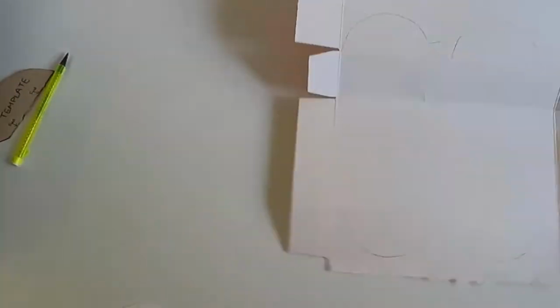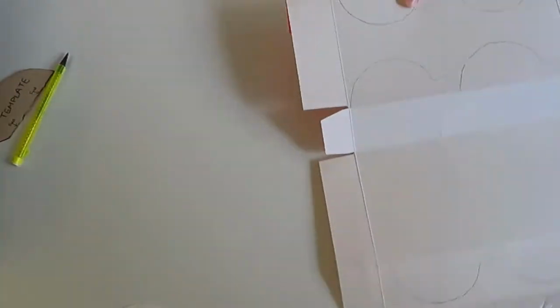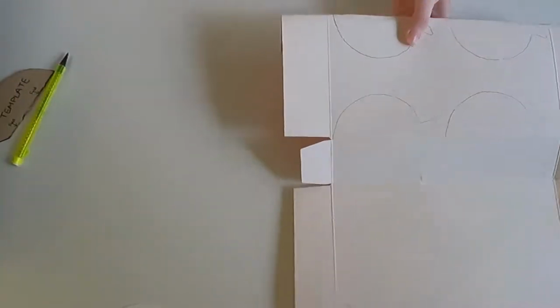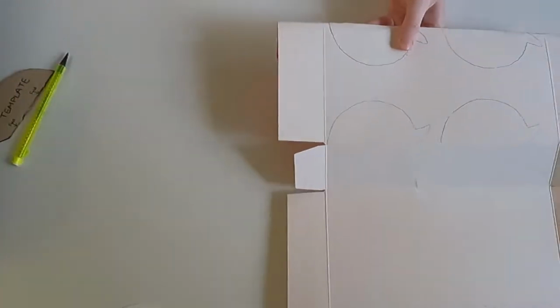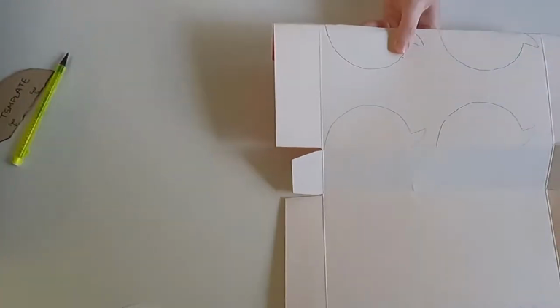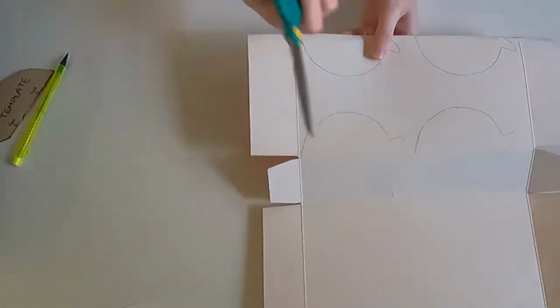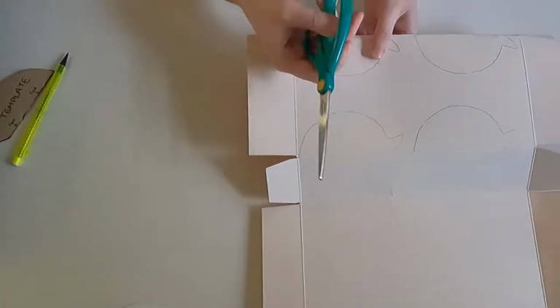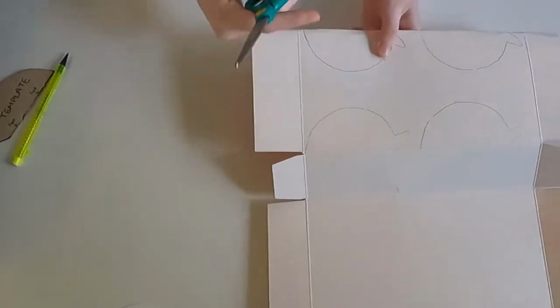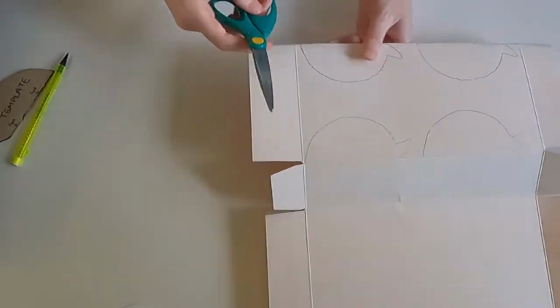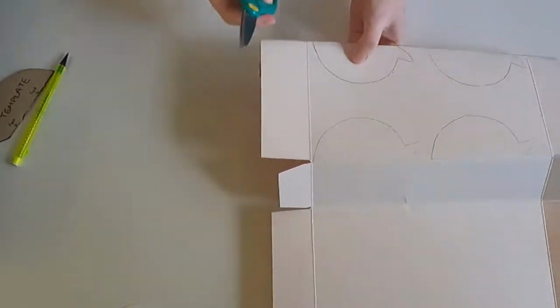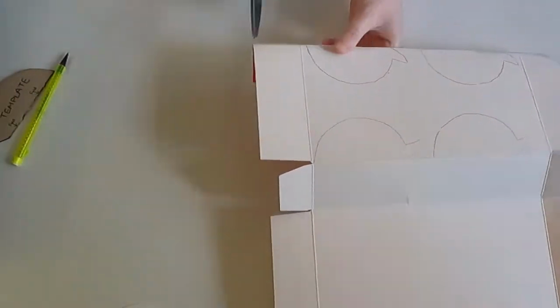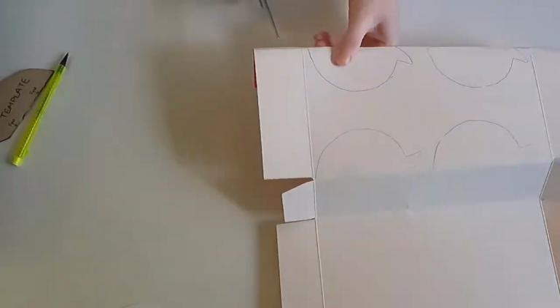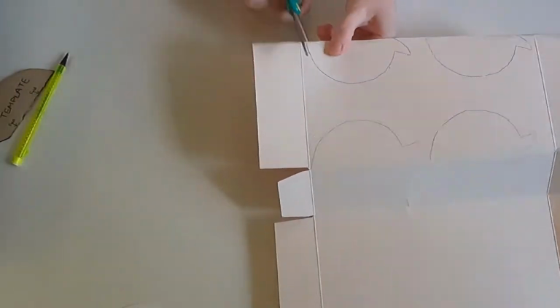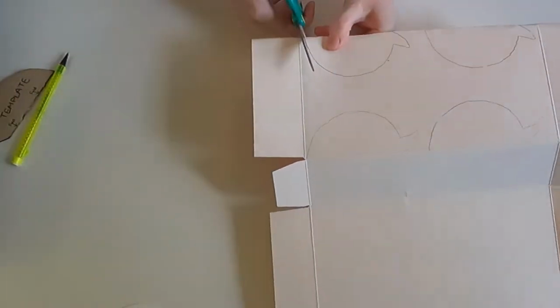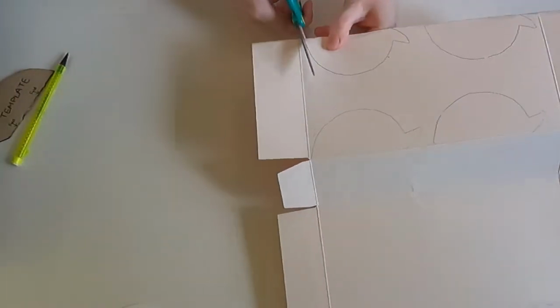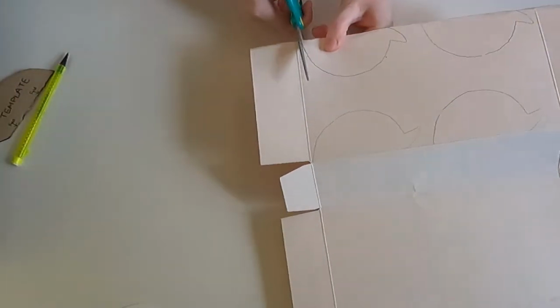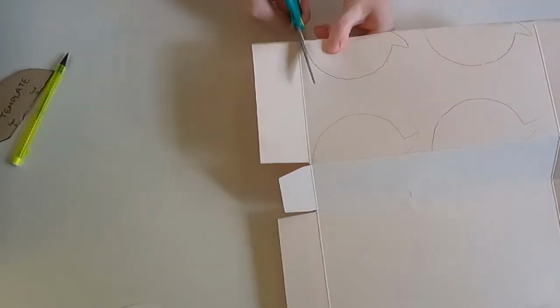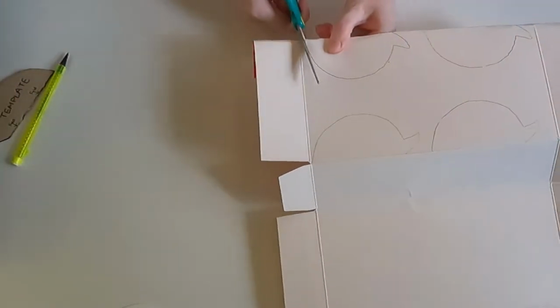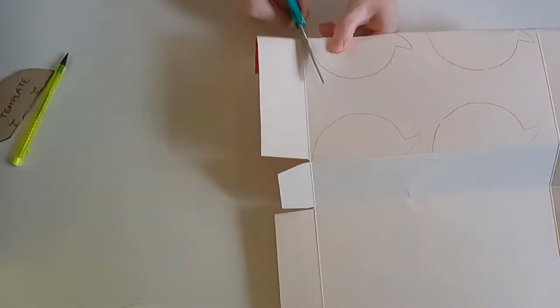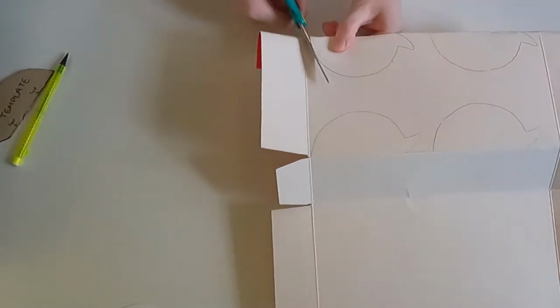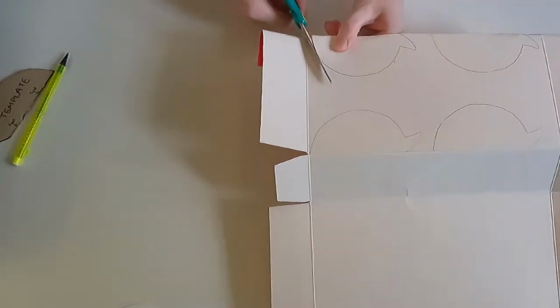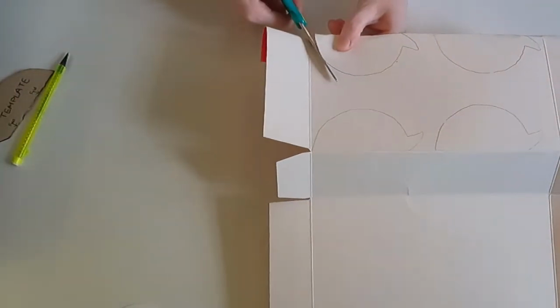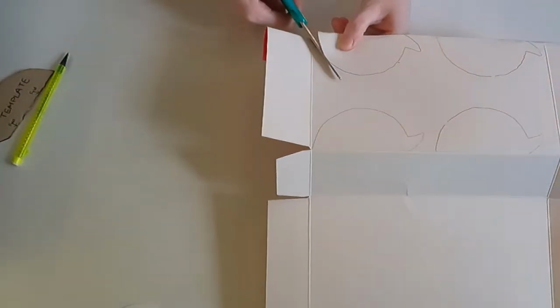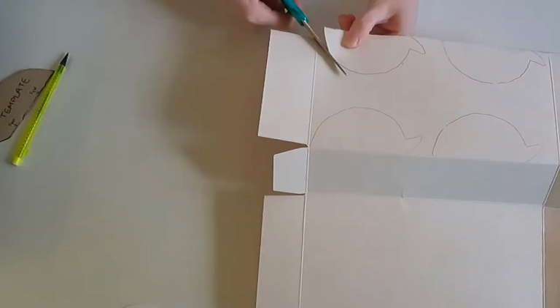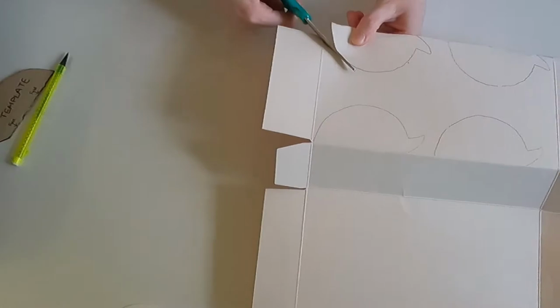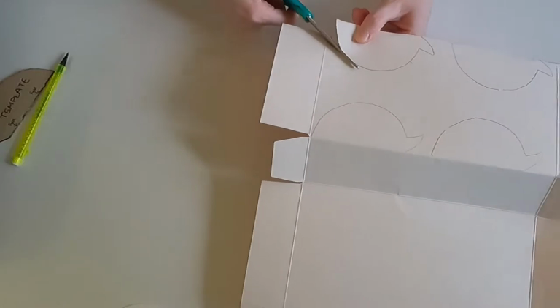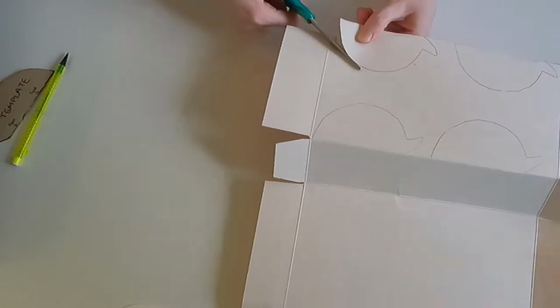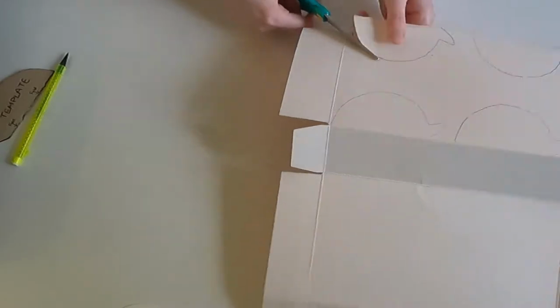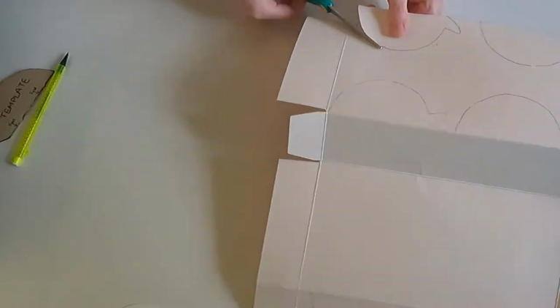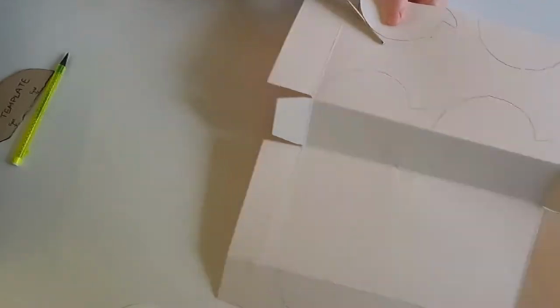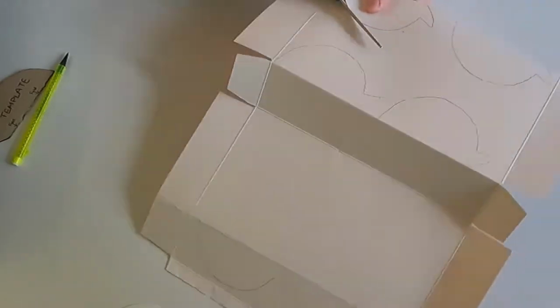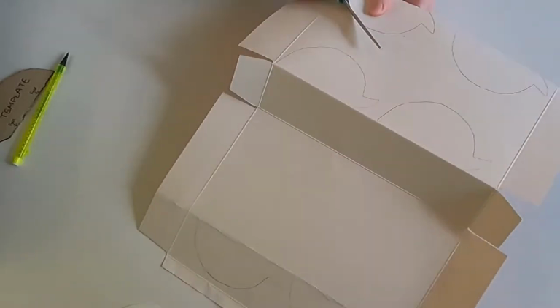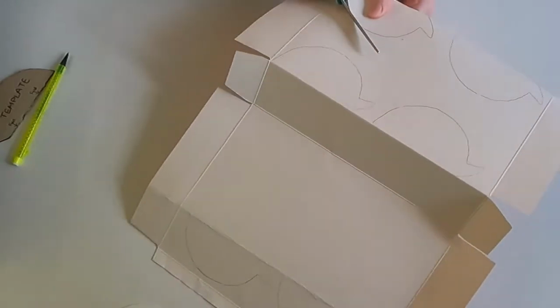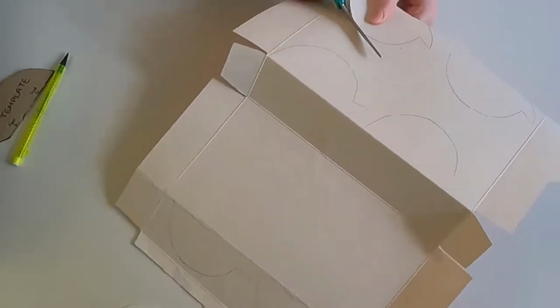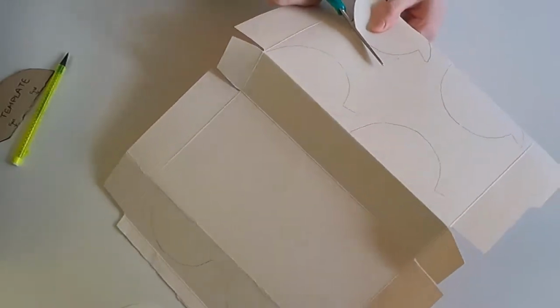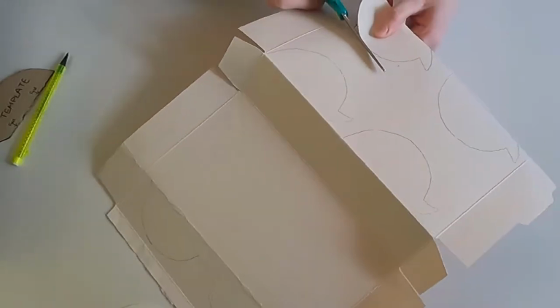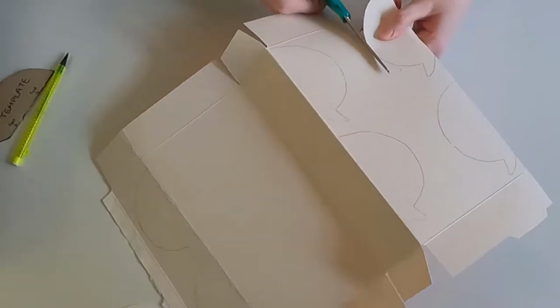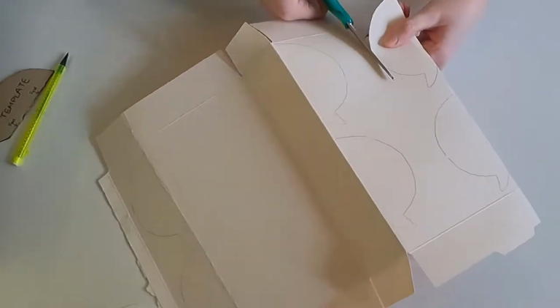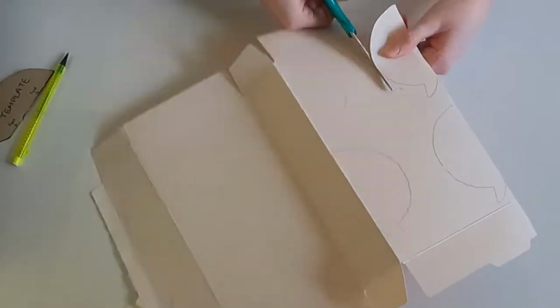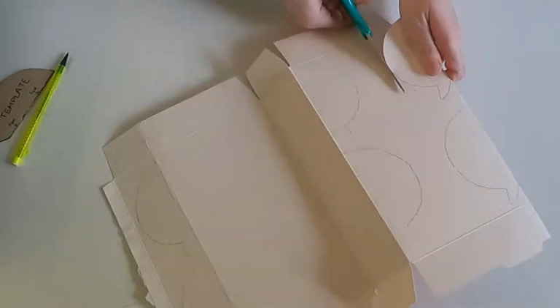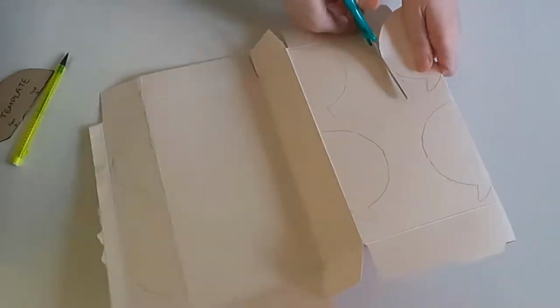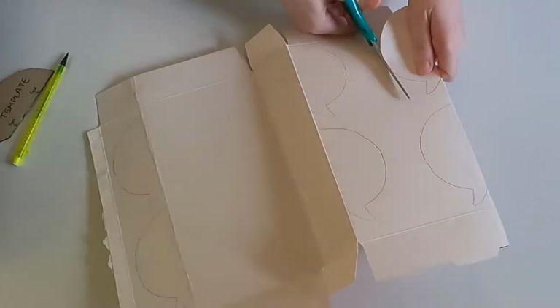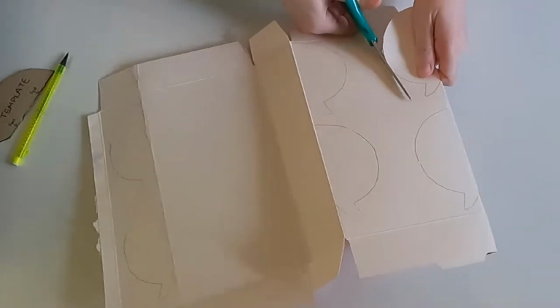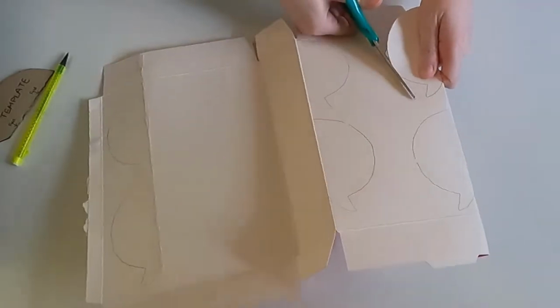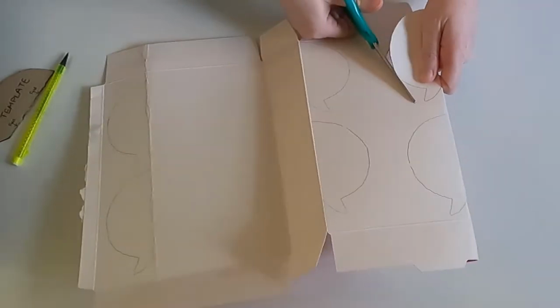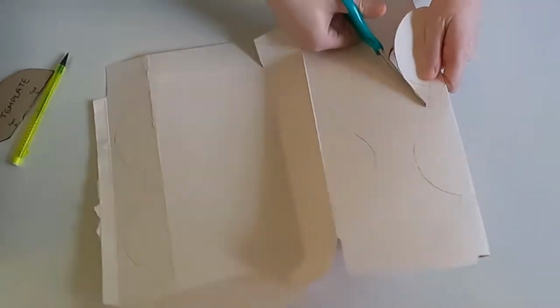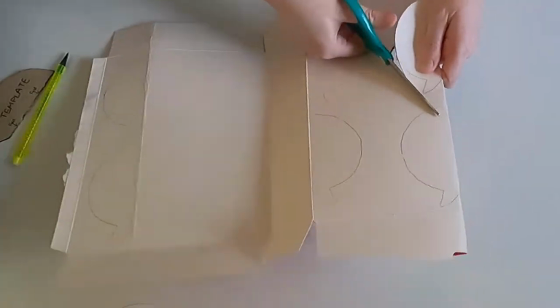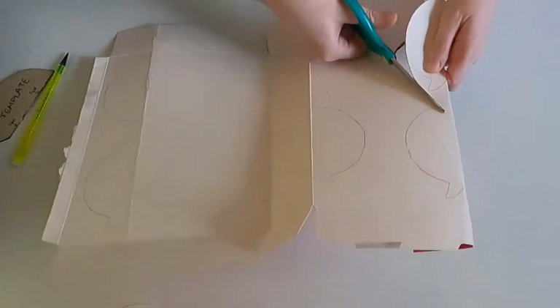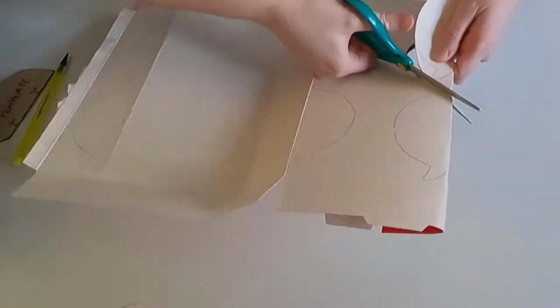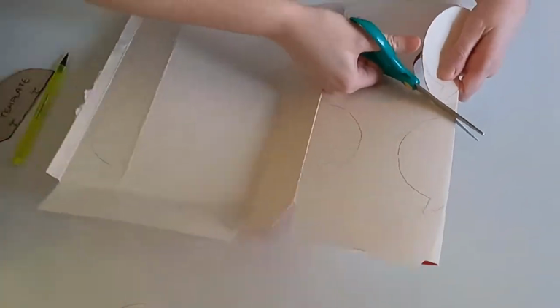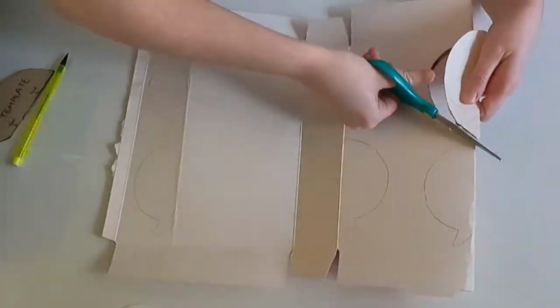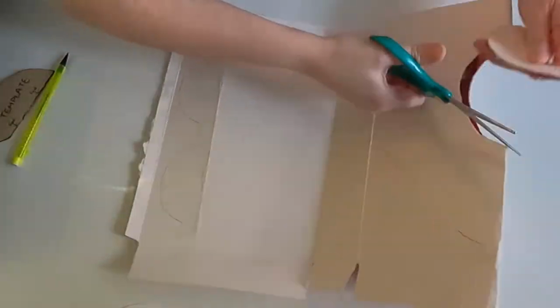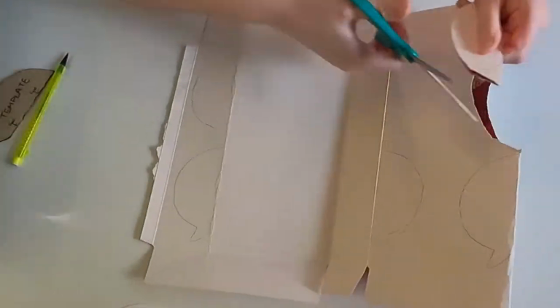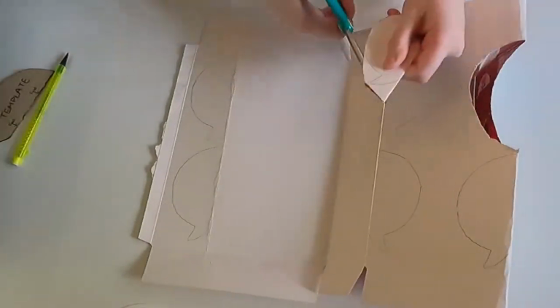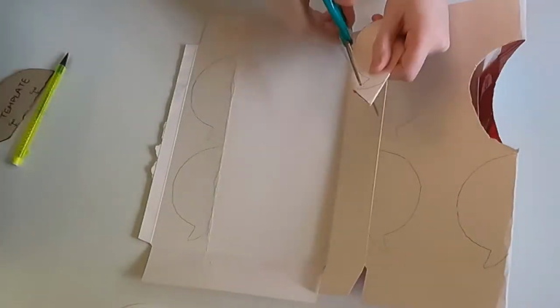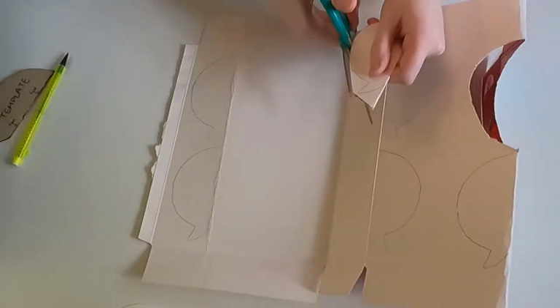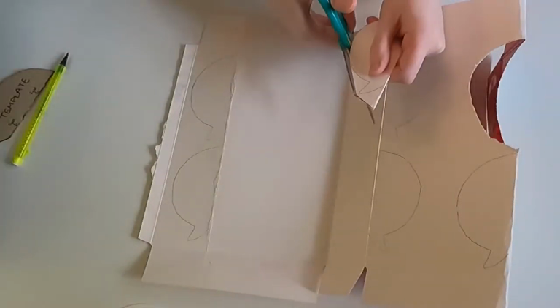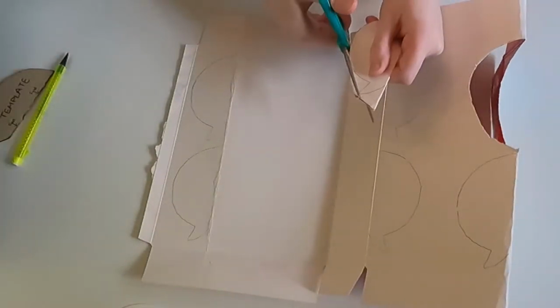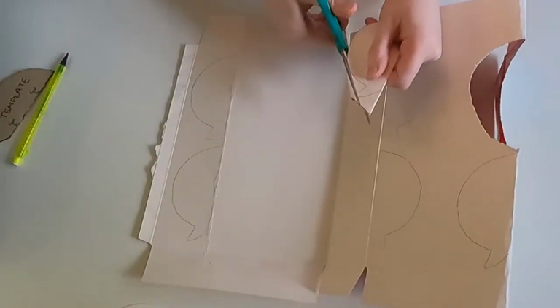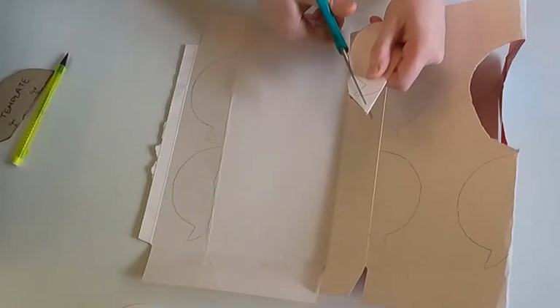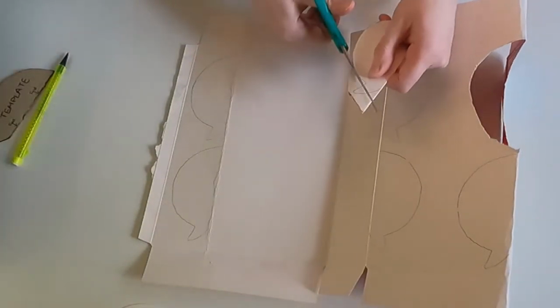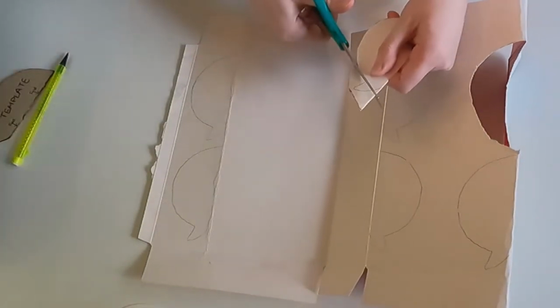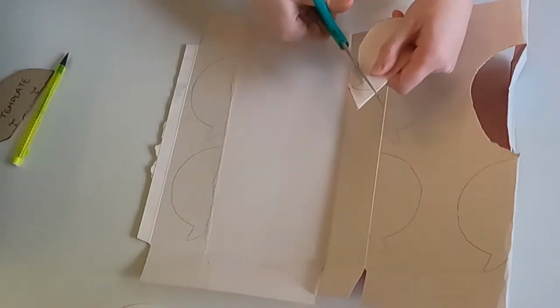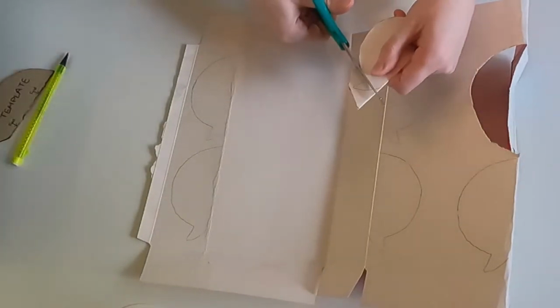Then when it's folded together, cut around to the outside, making sure not to cut the fold.